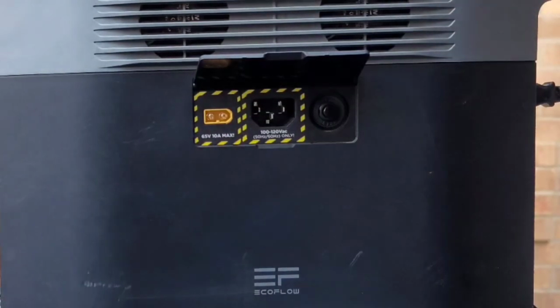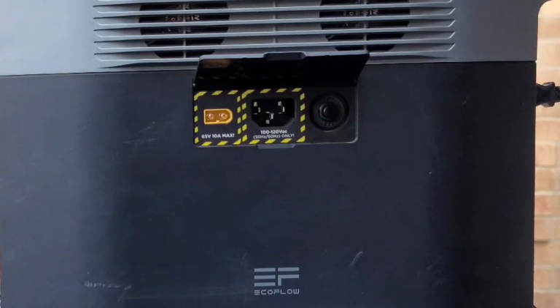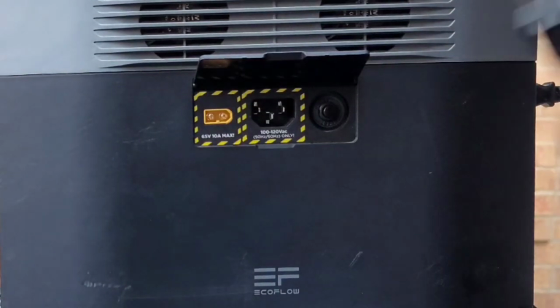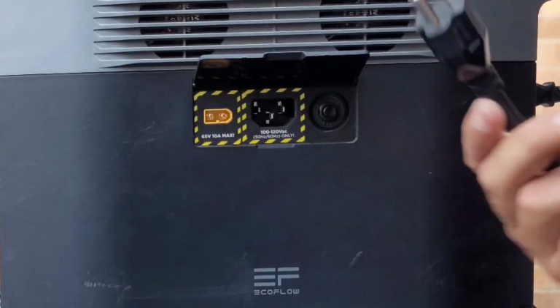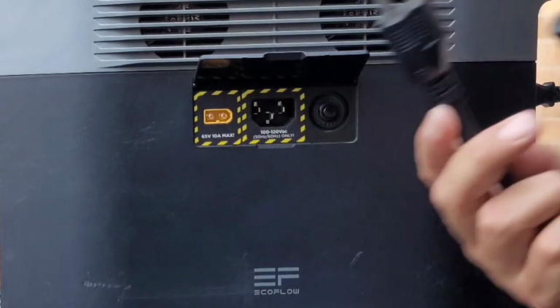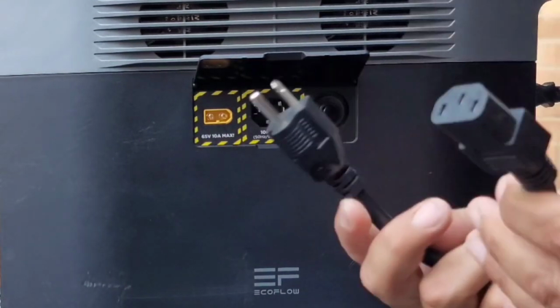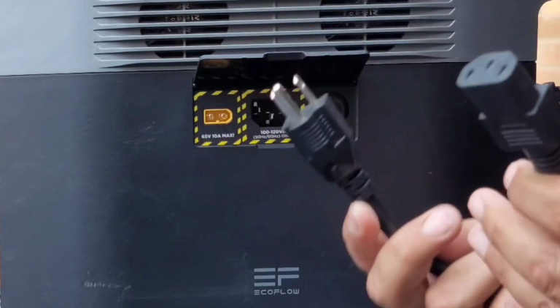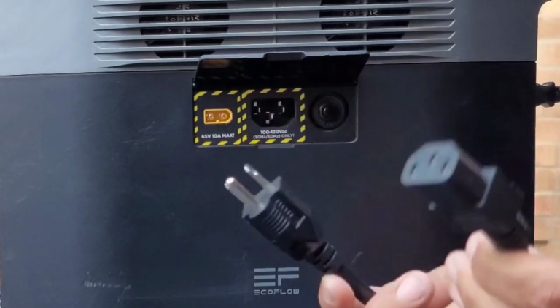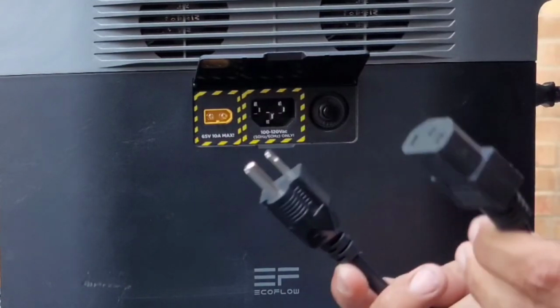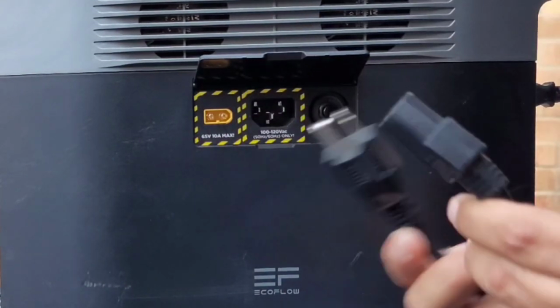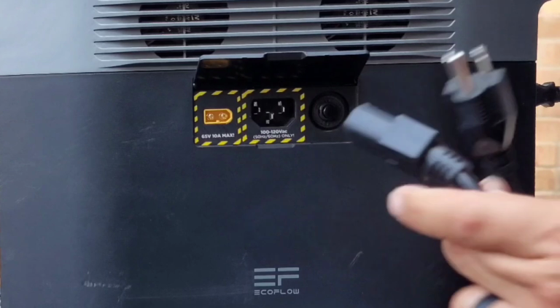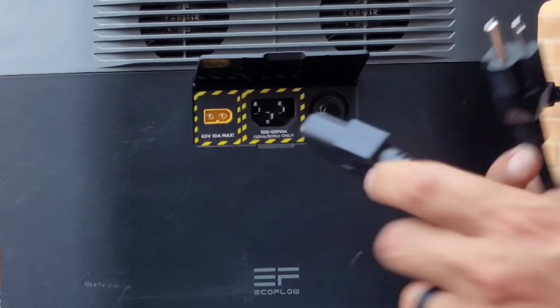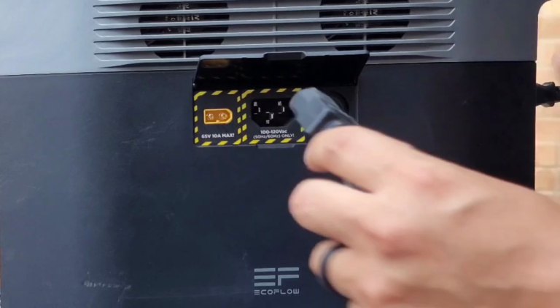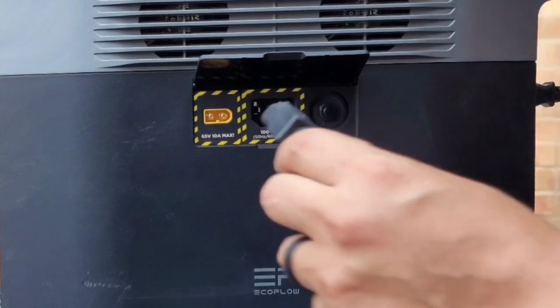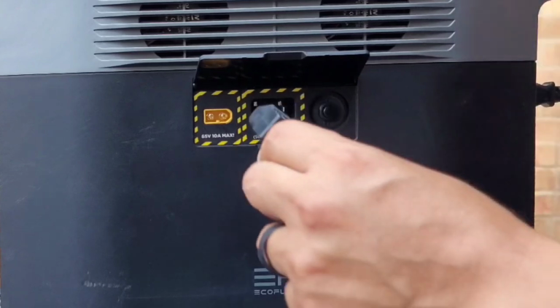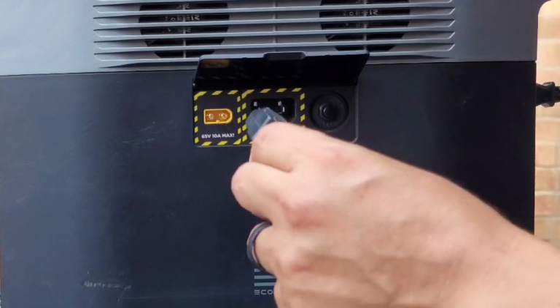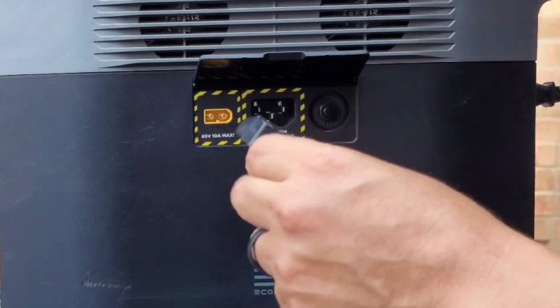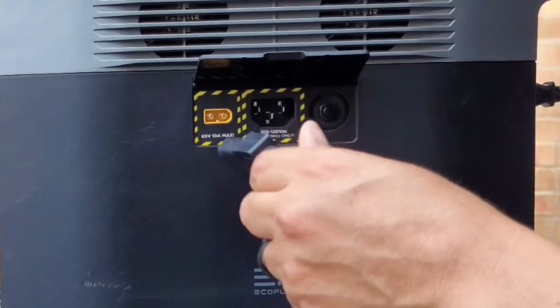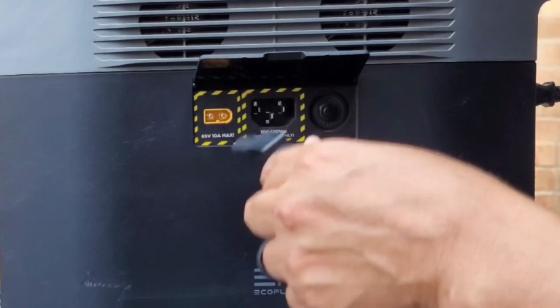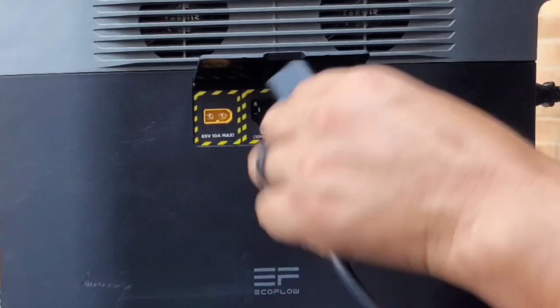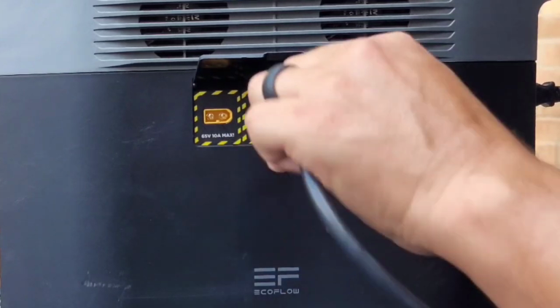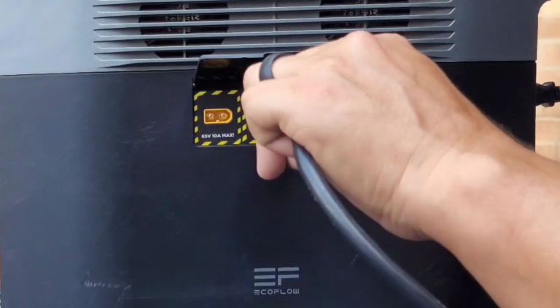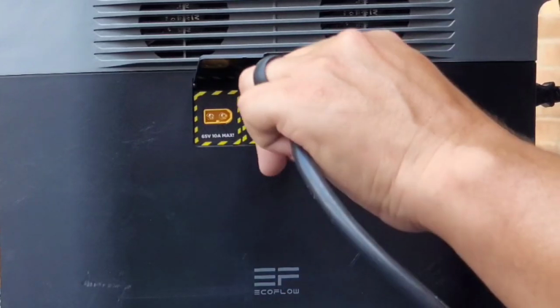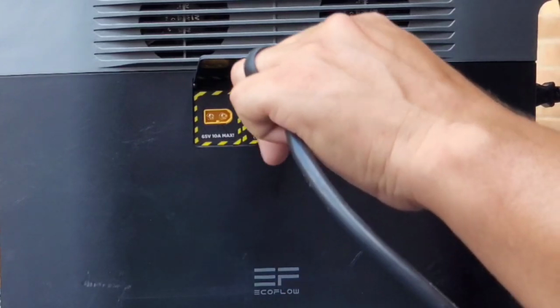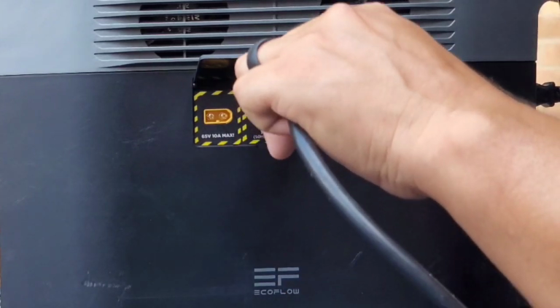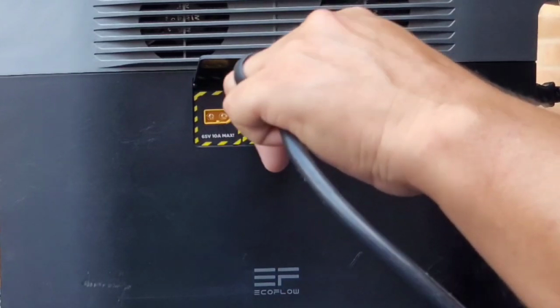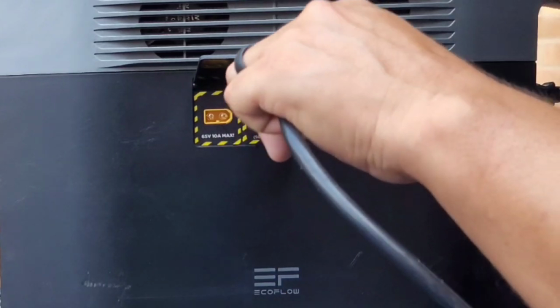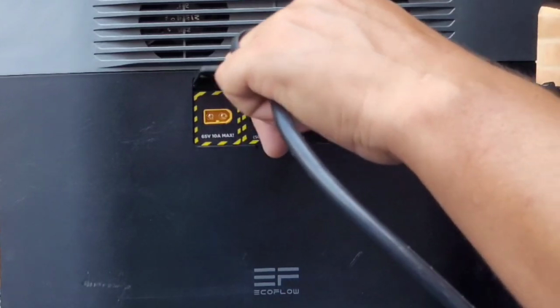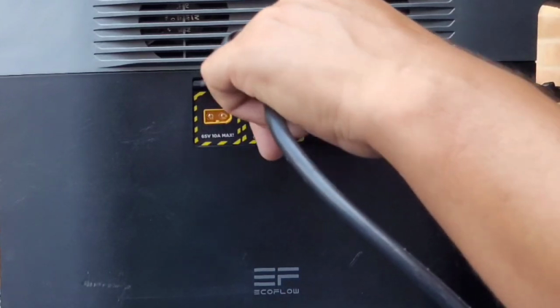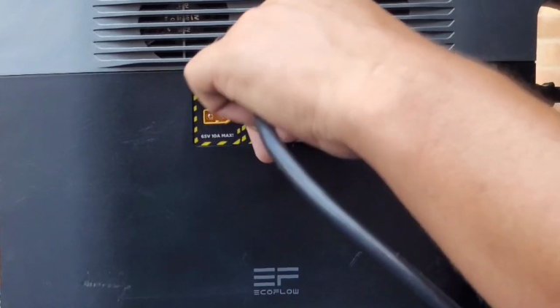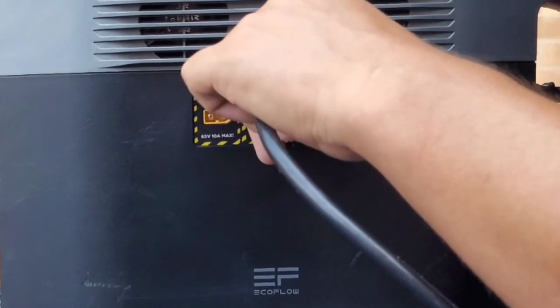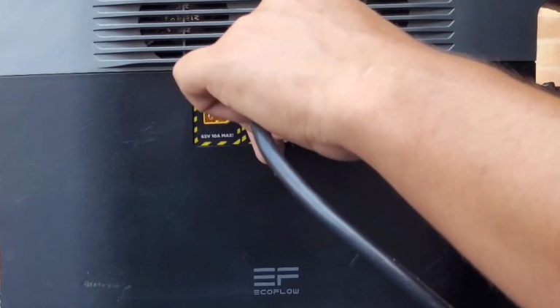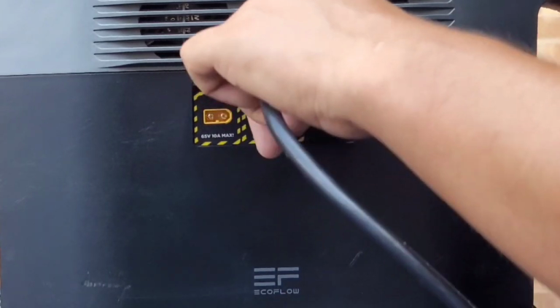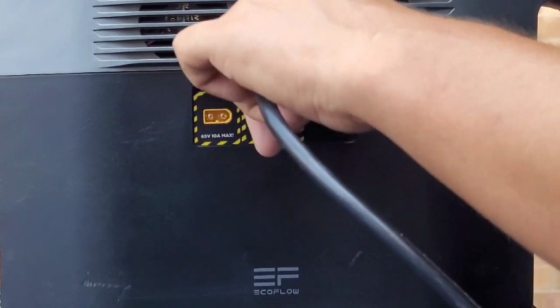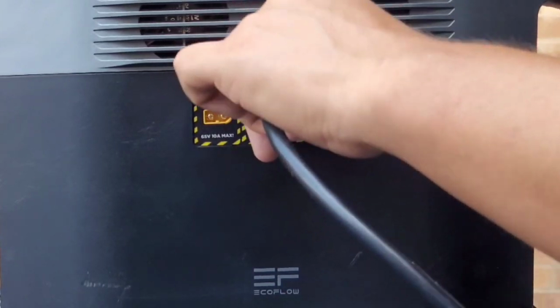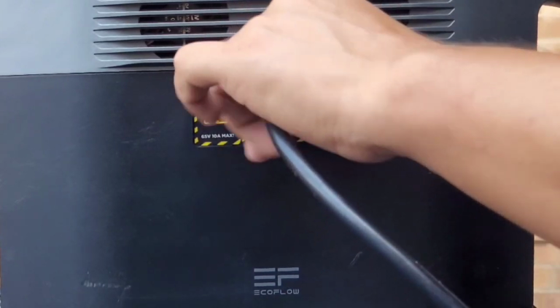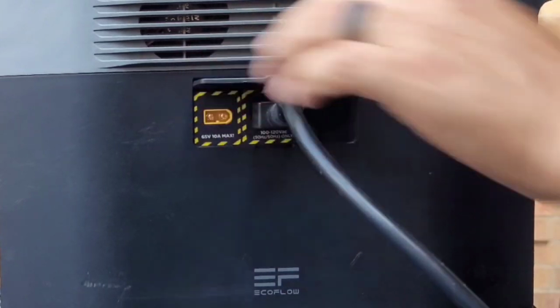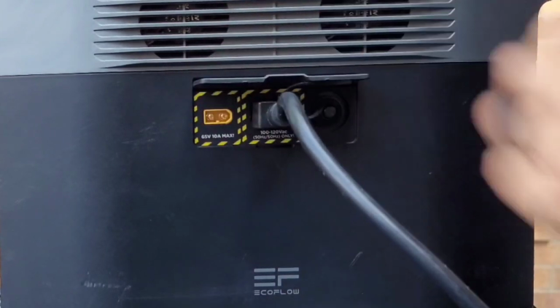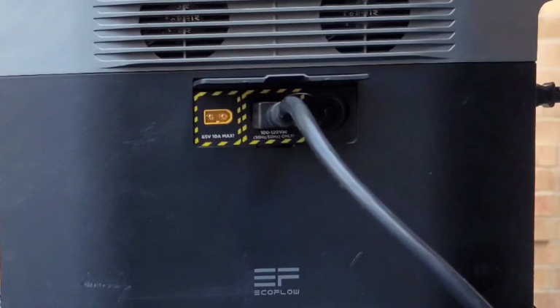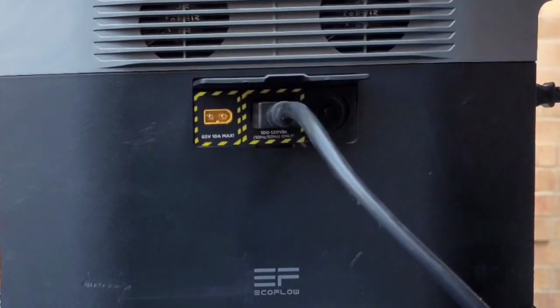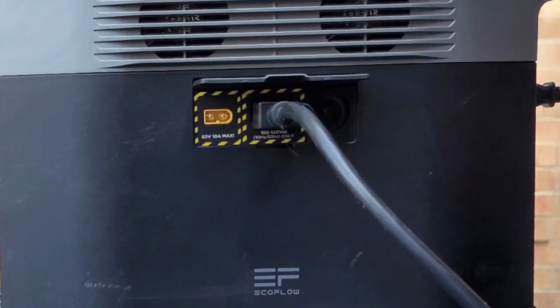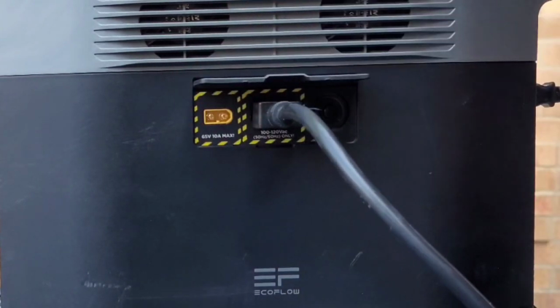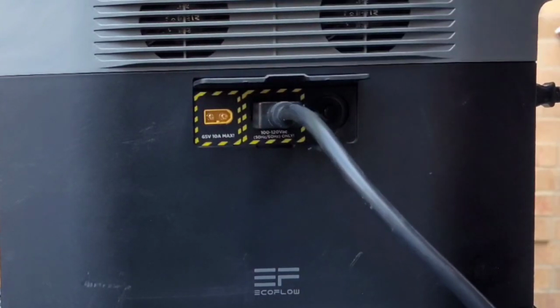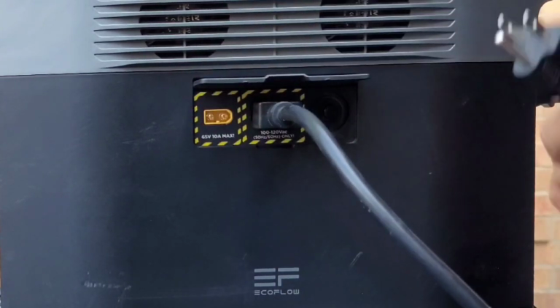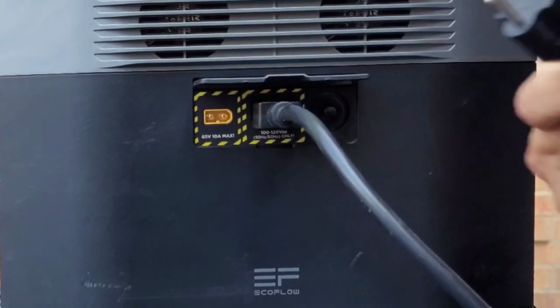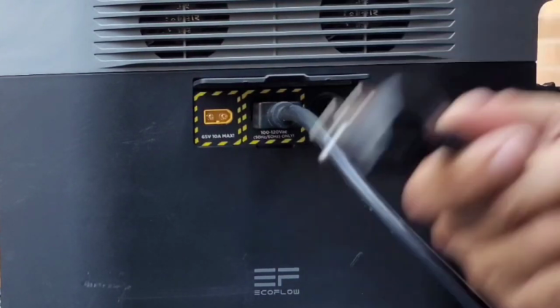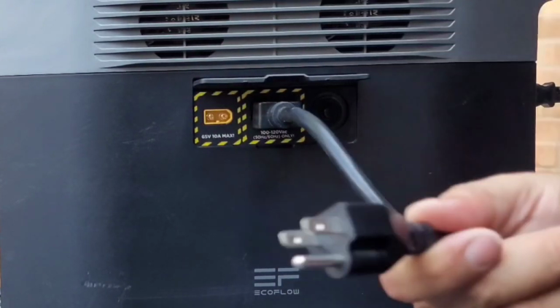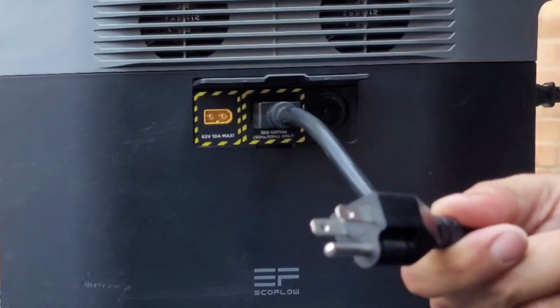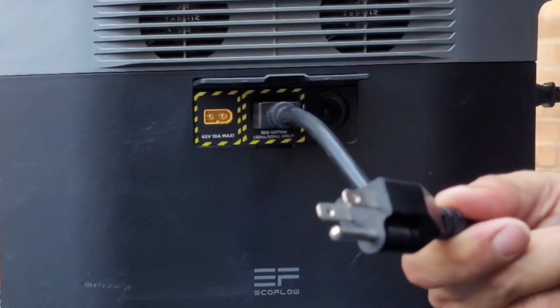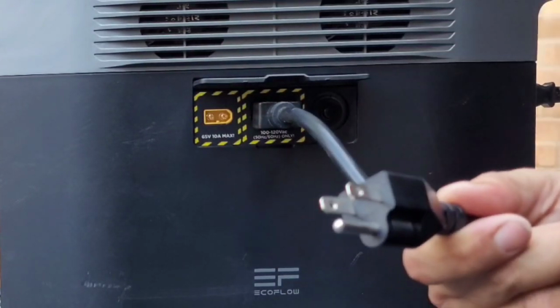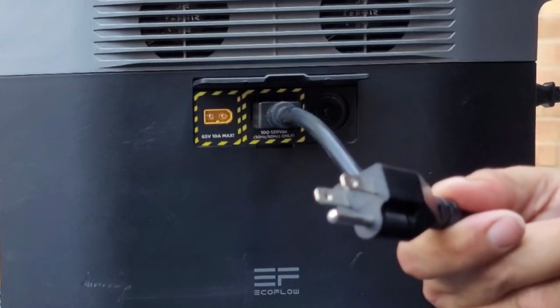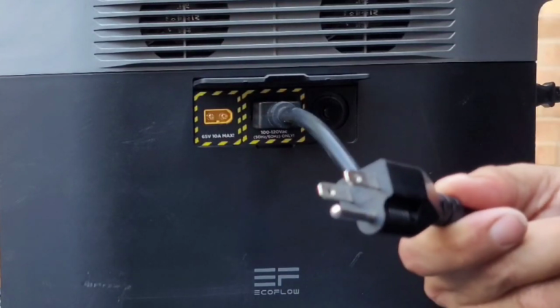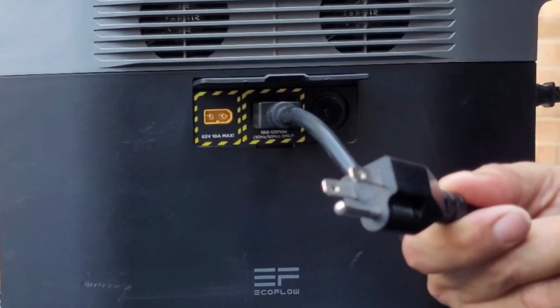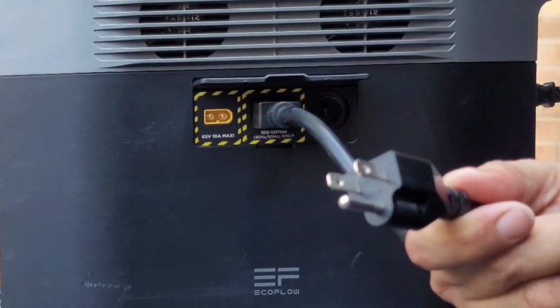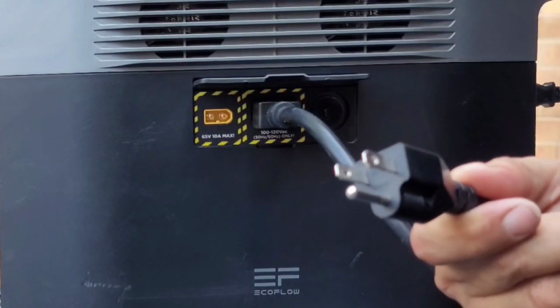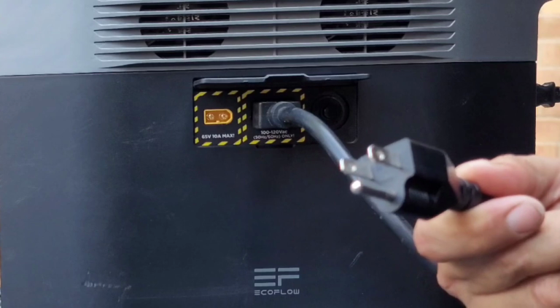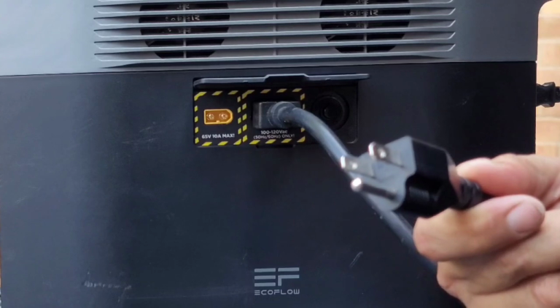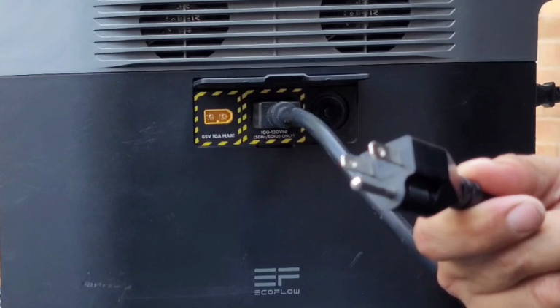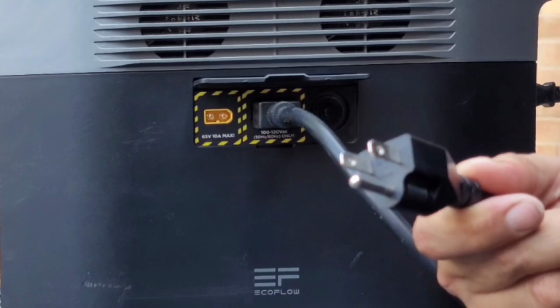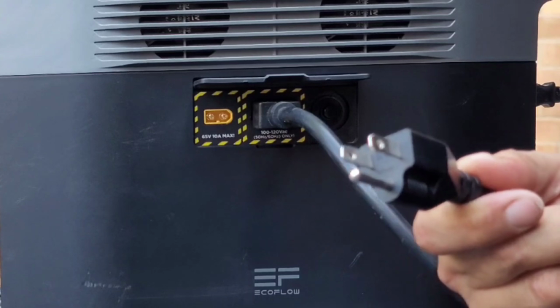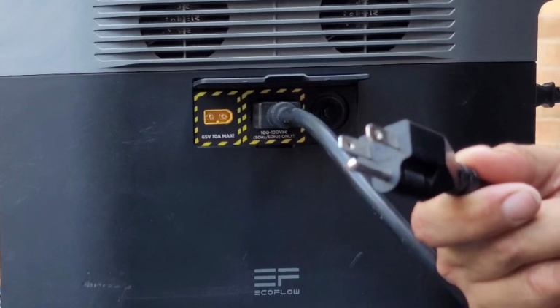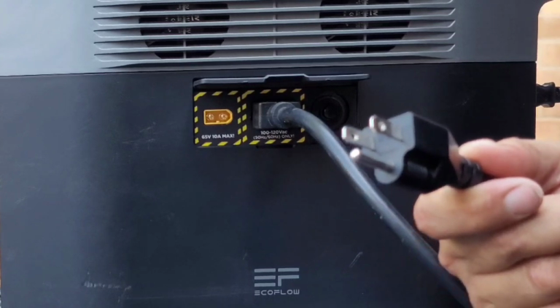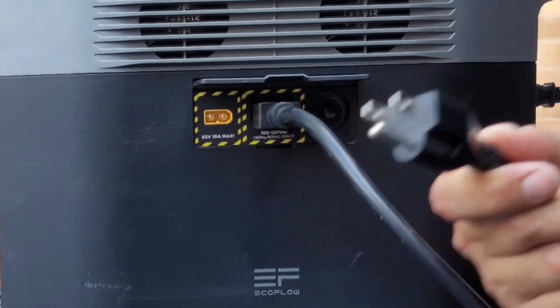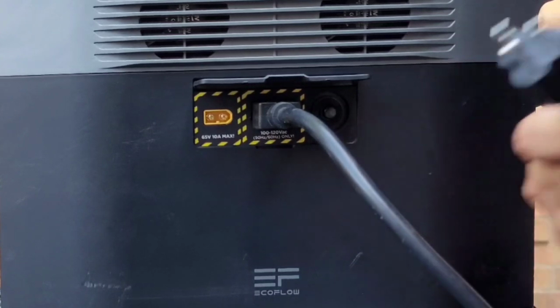This is your wall charger — it's got a one-way insert and a three-prong plug.